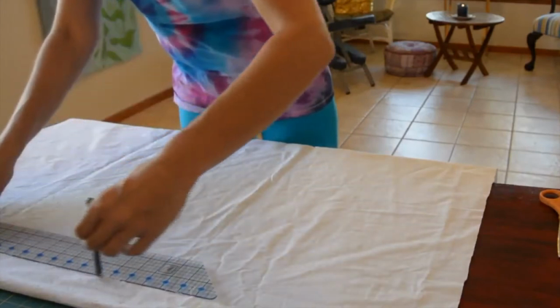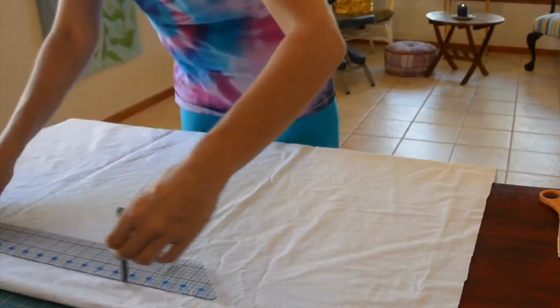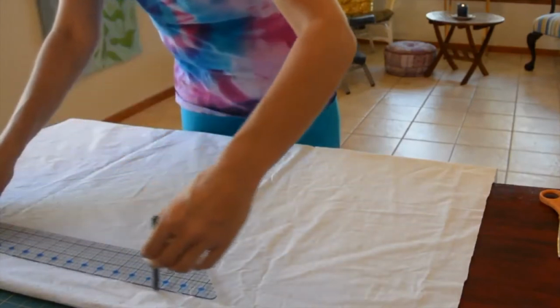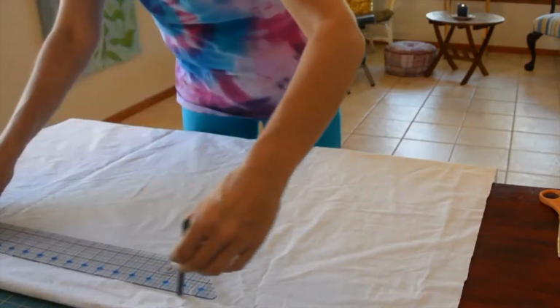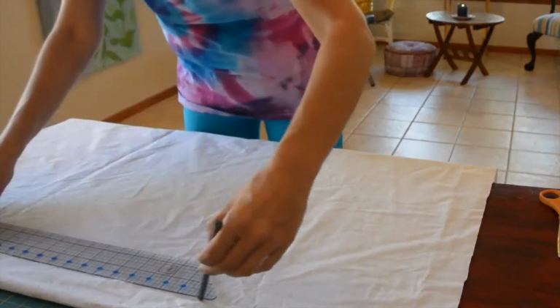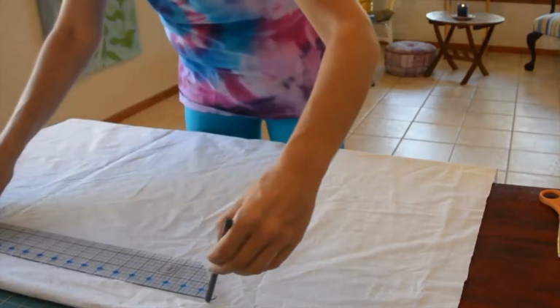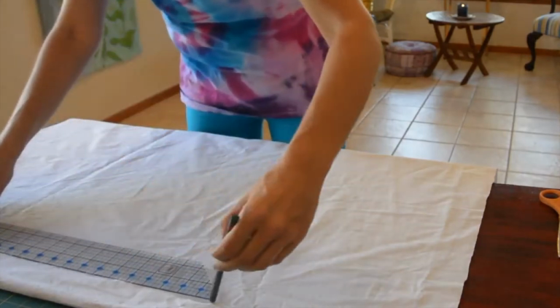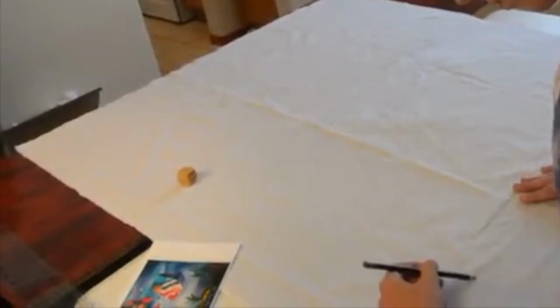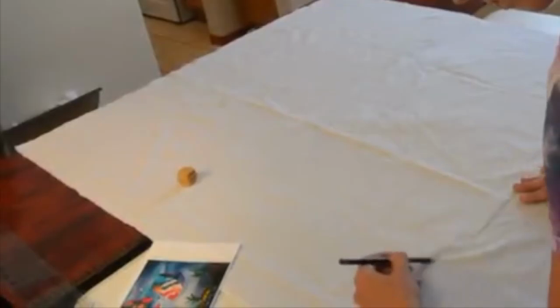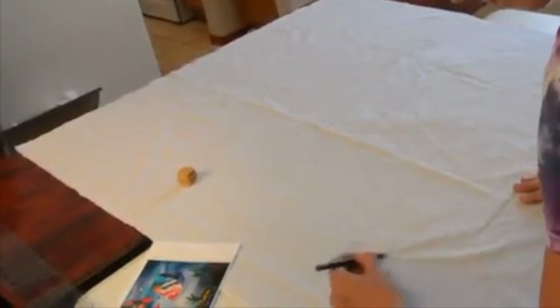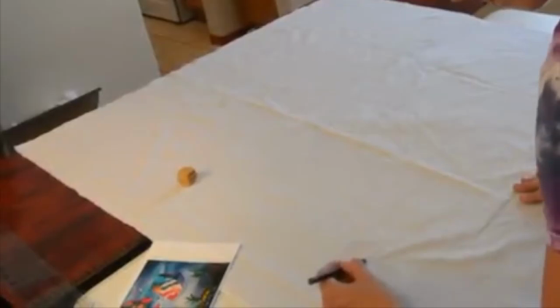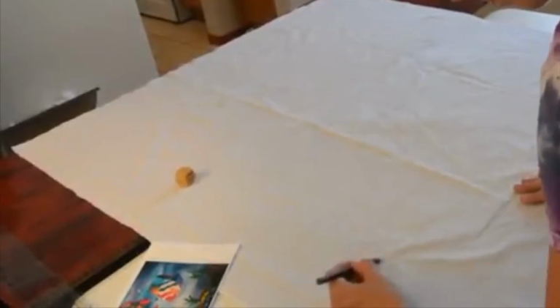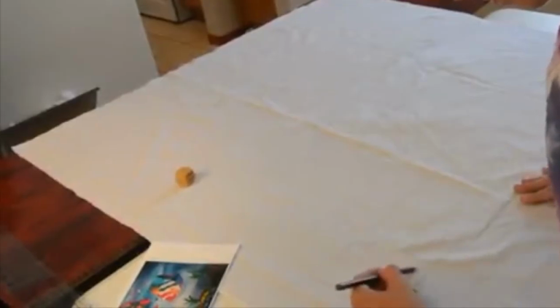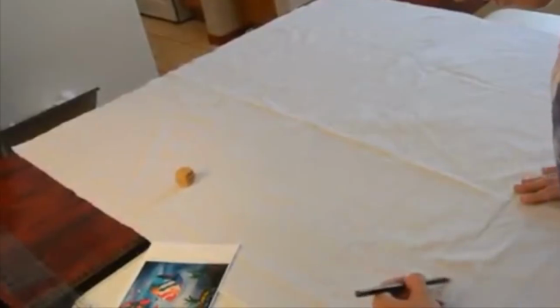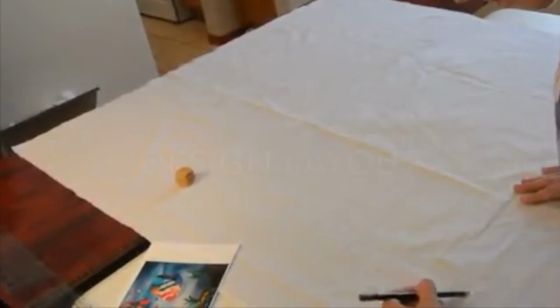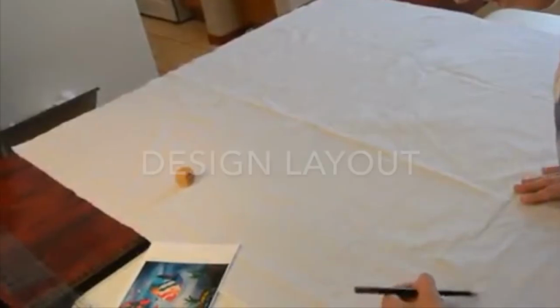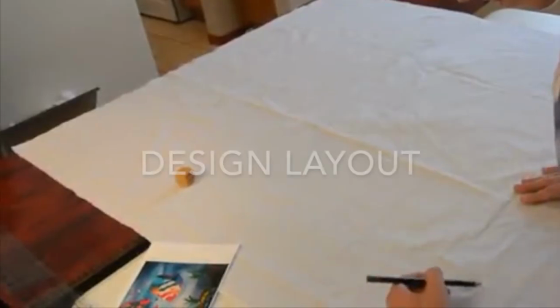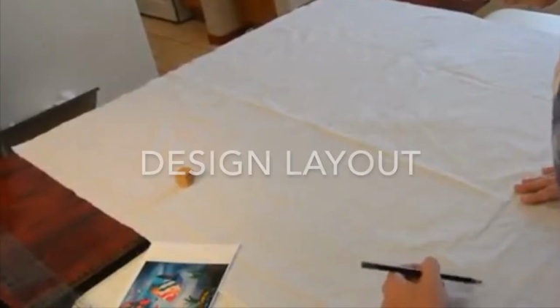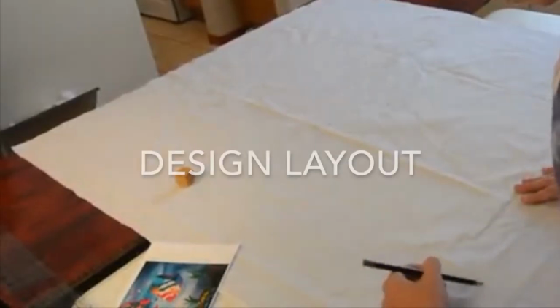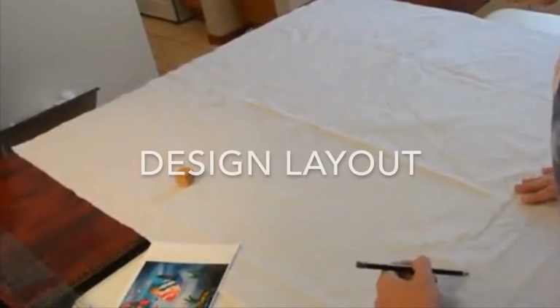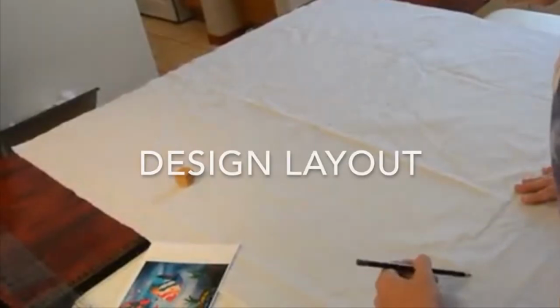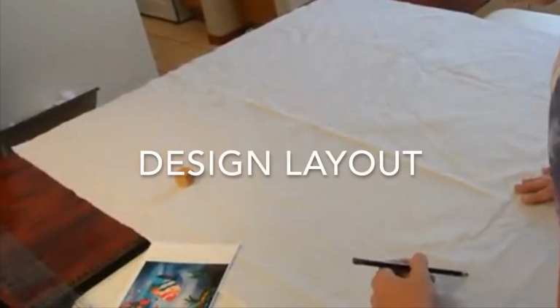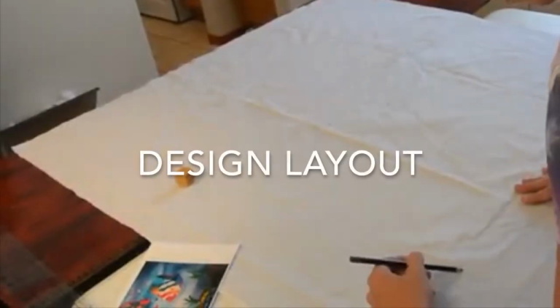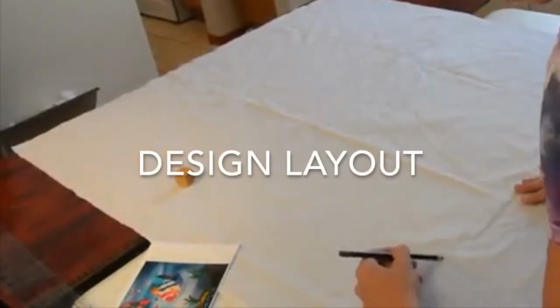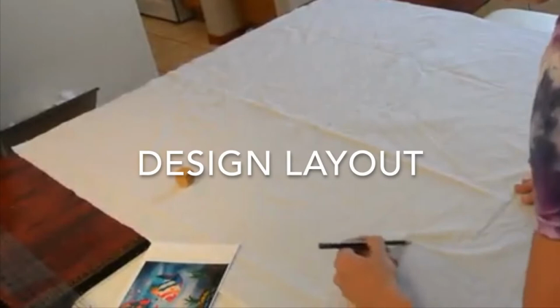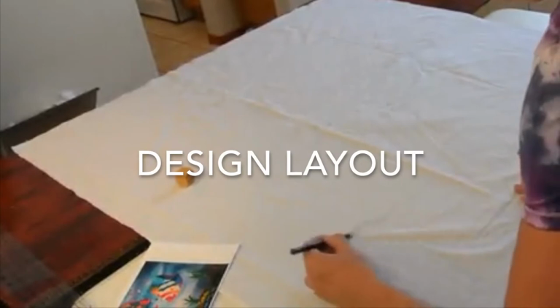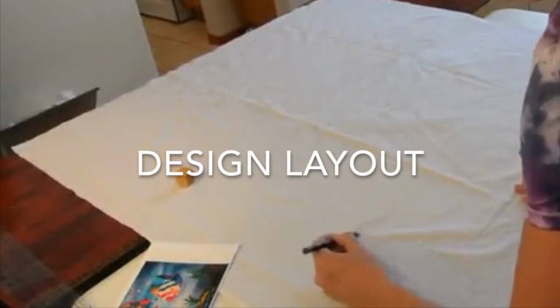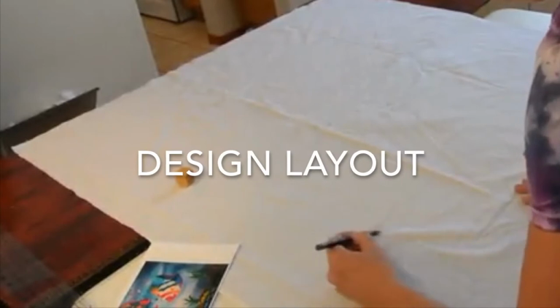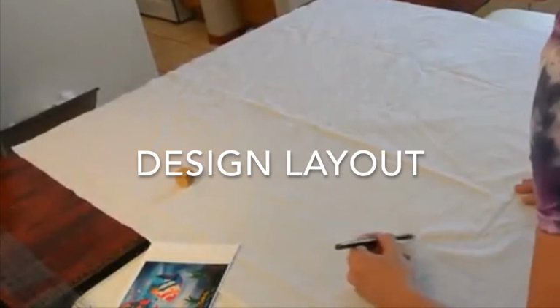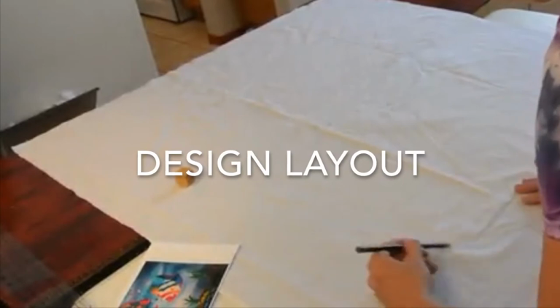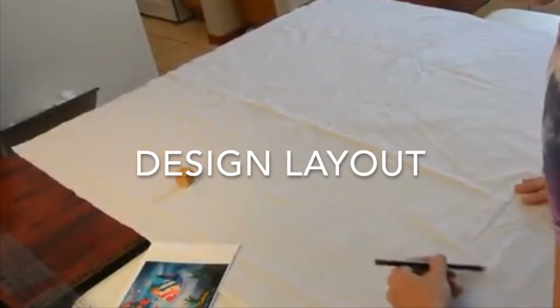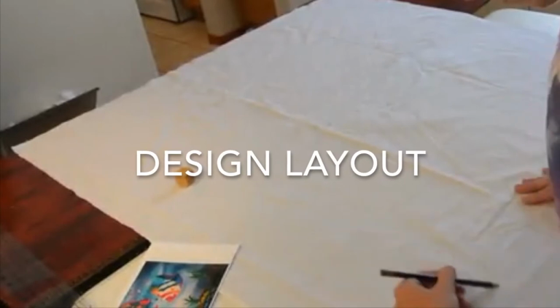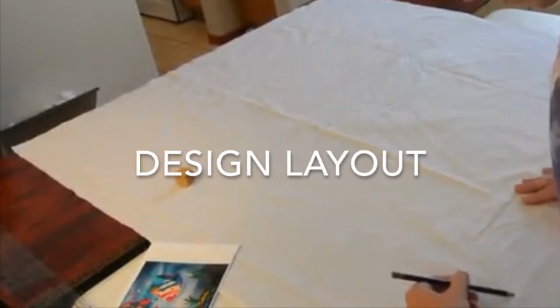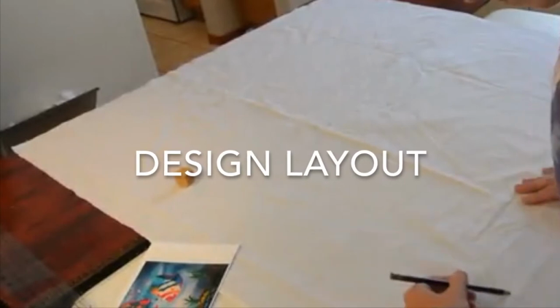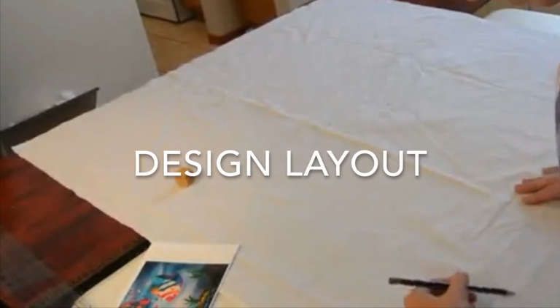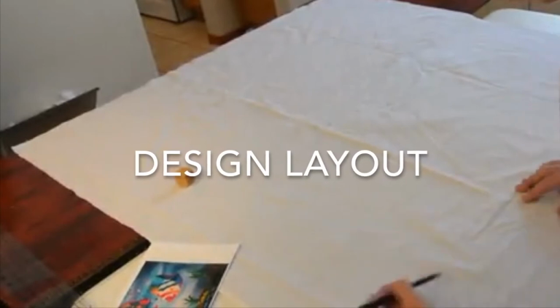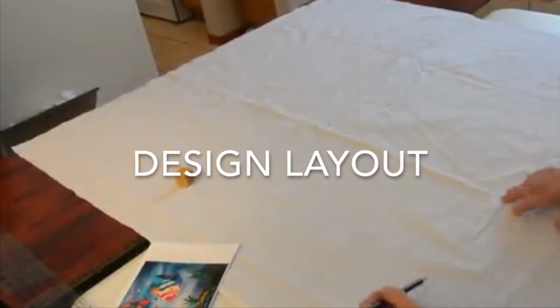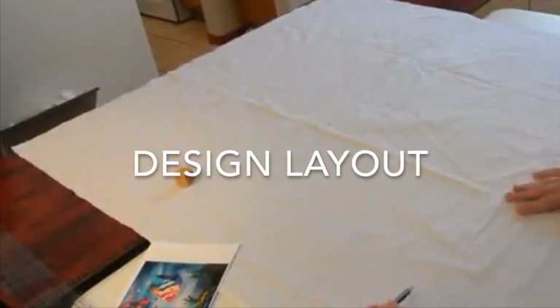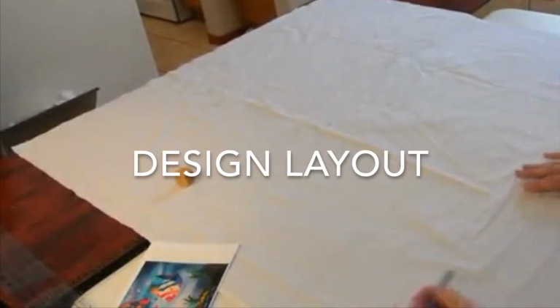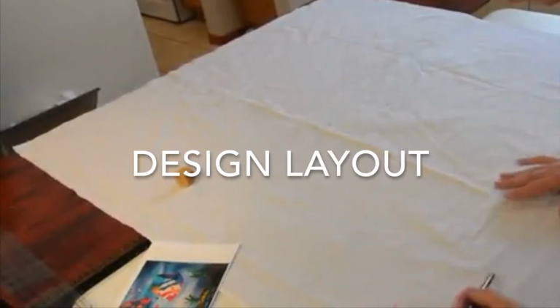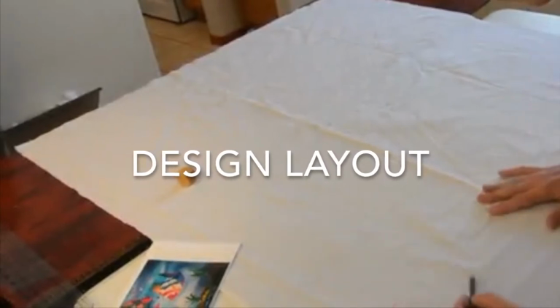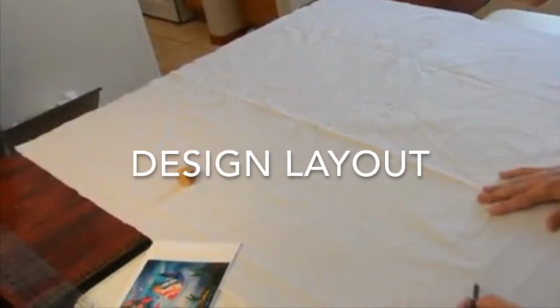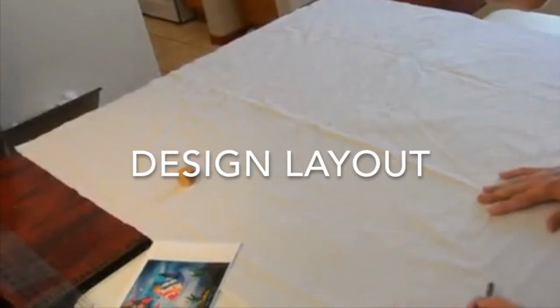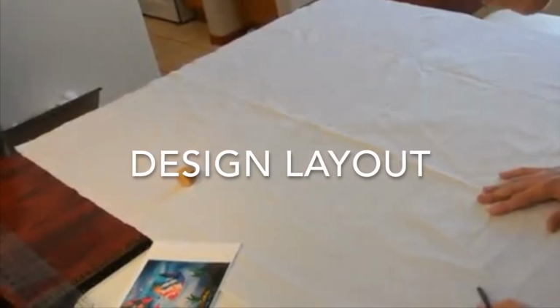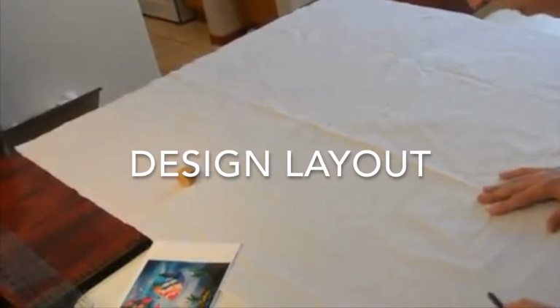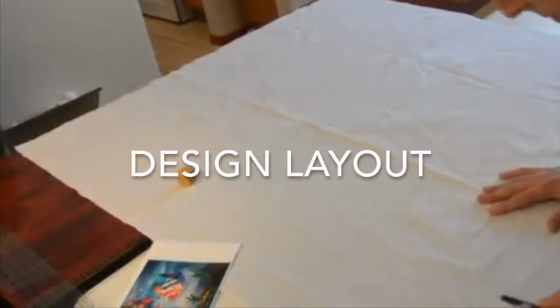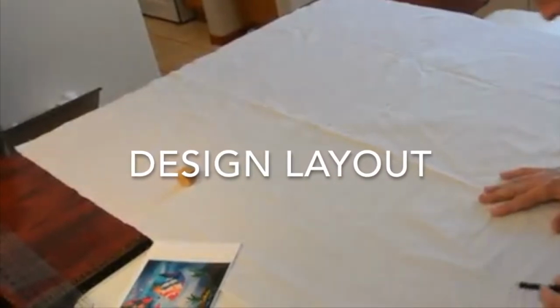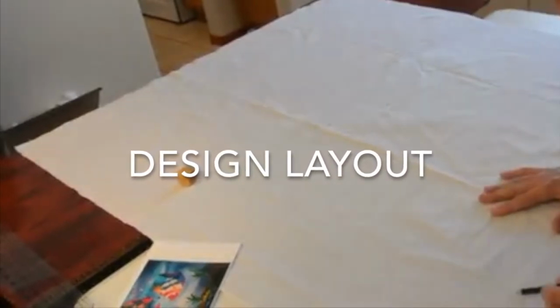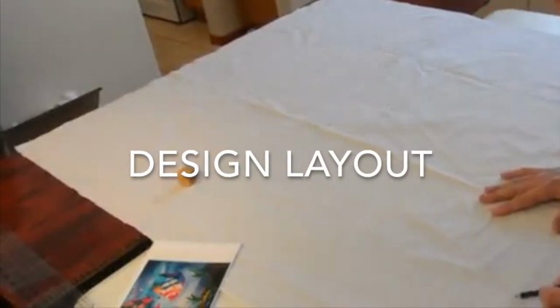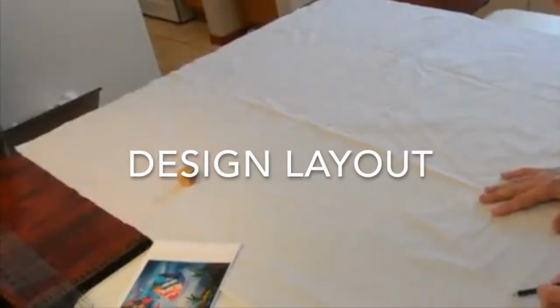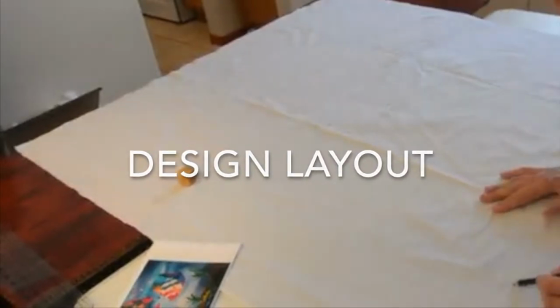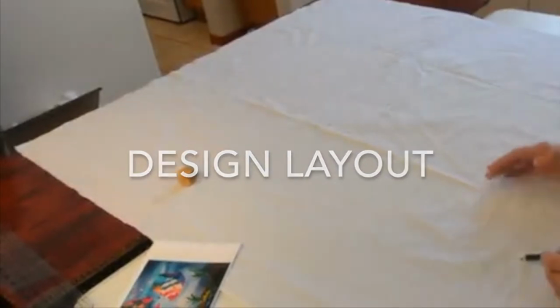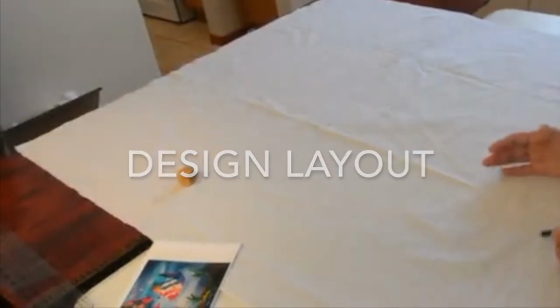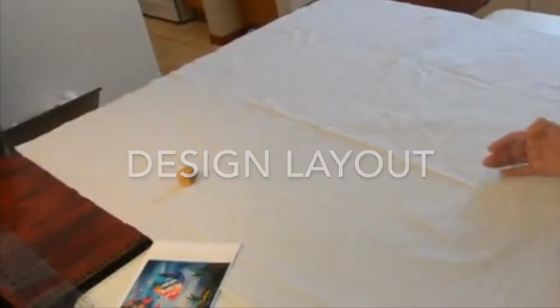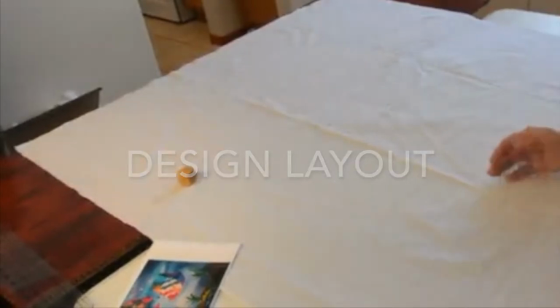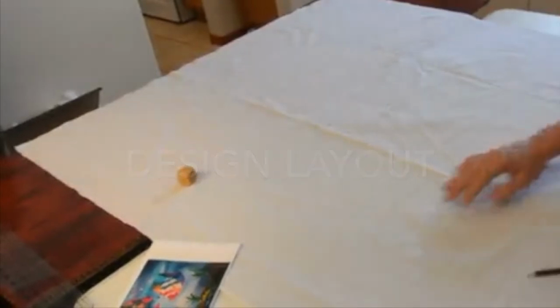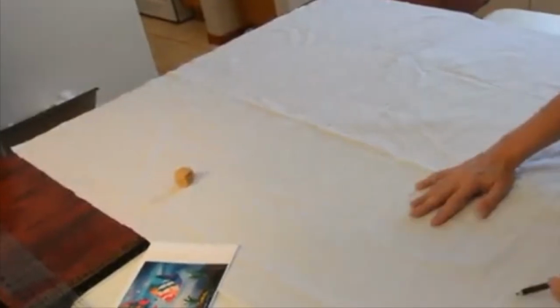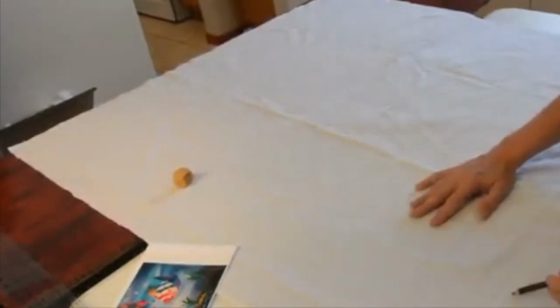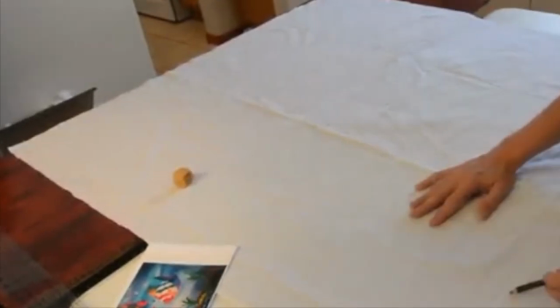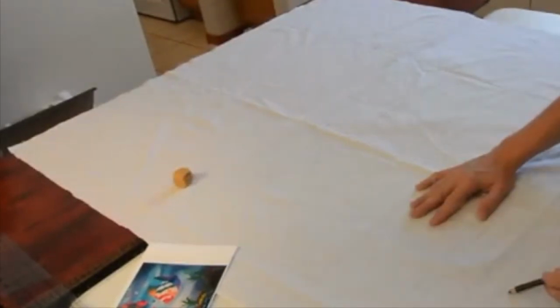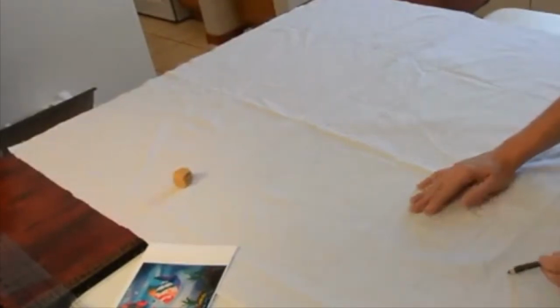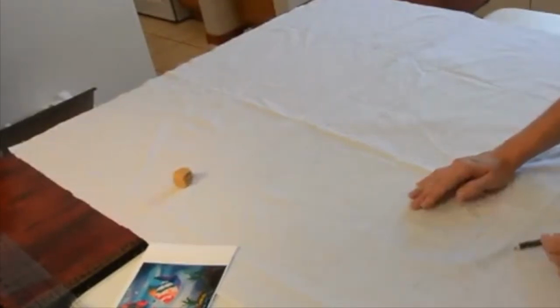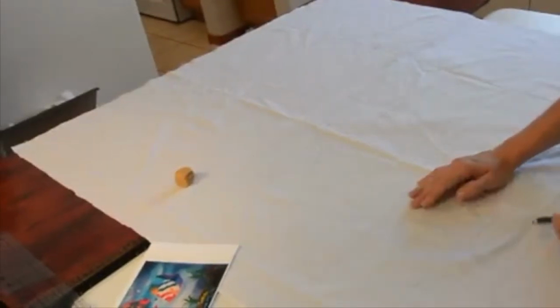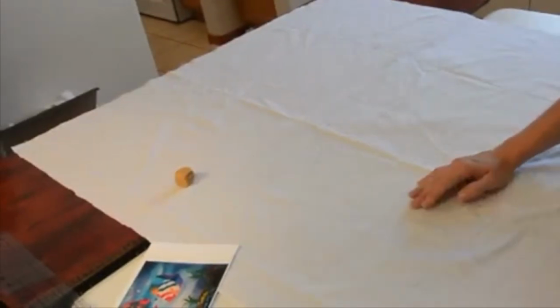Once the cutting and measuring process is complete, then I begin drawing the design layout.